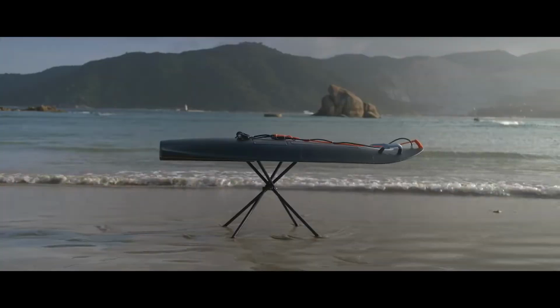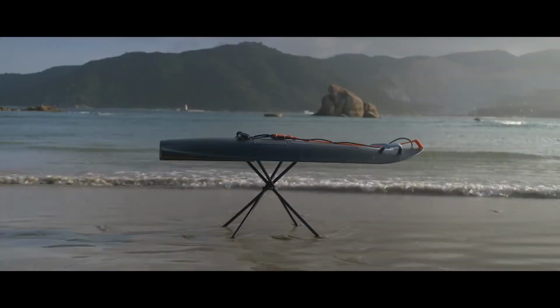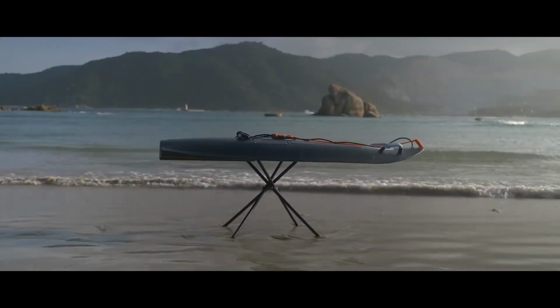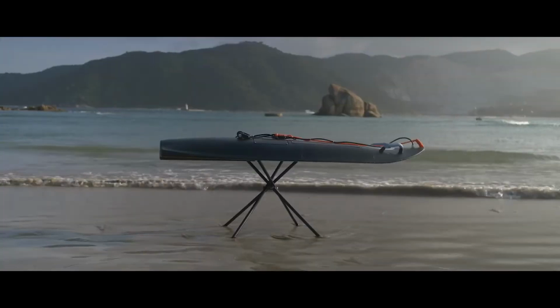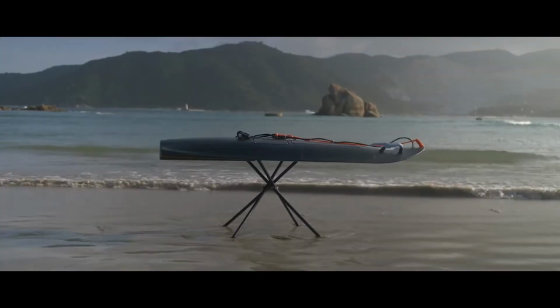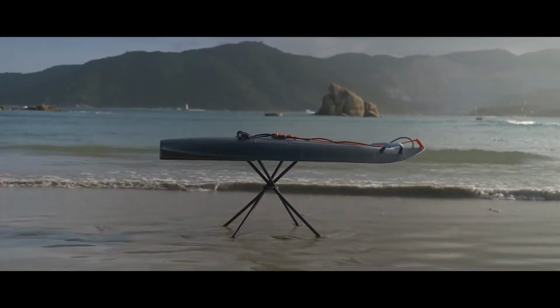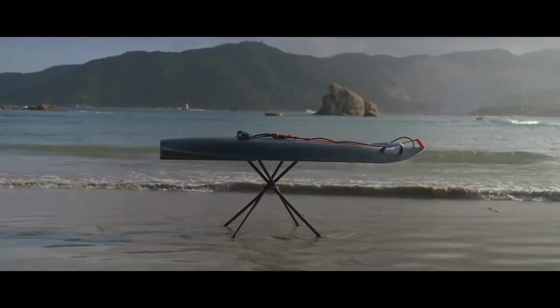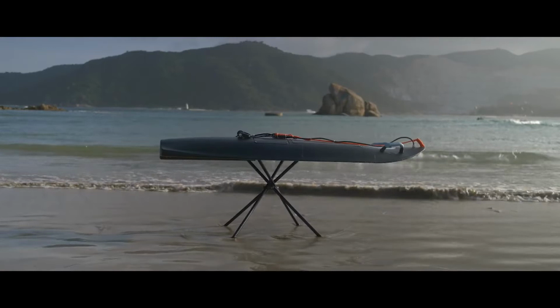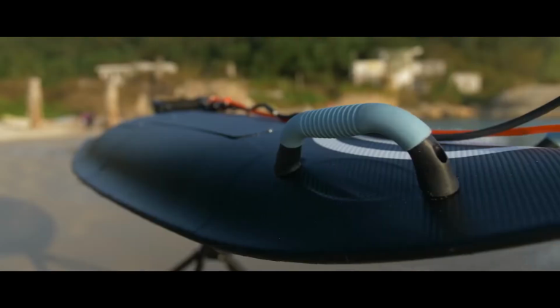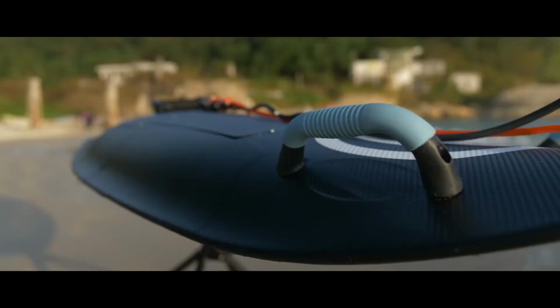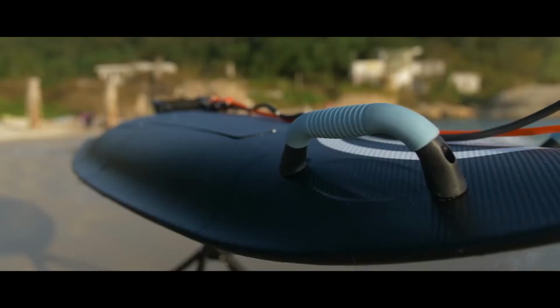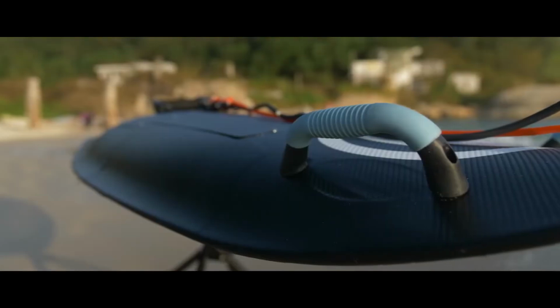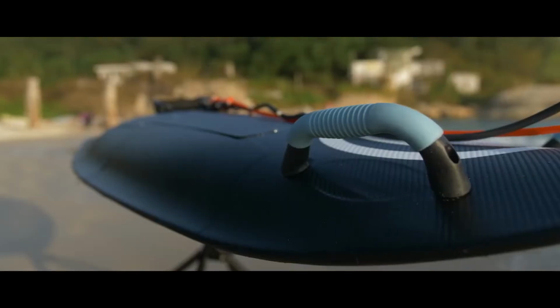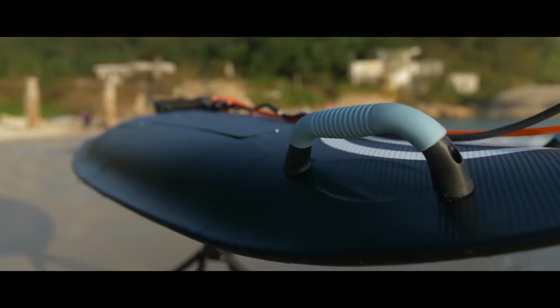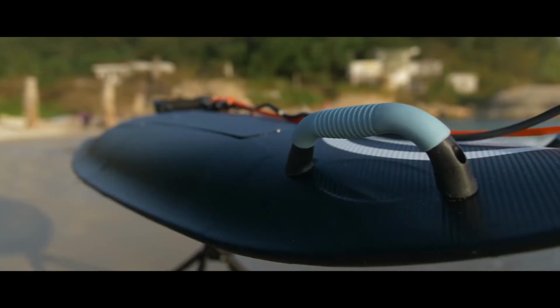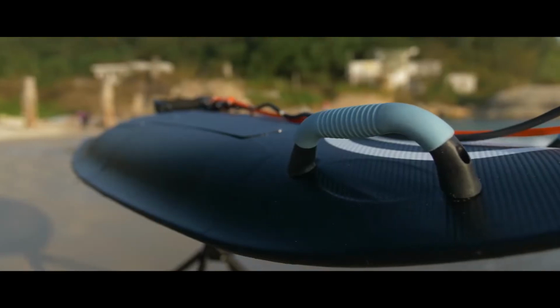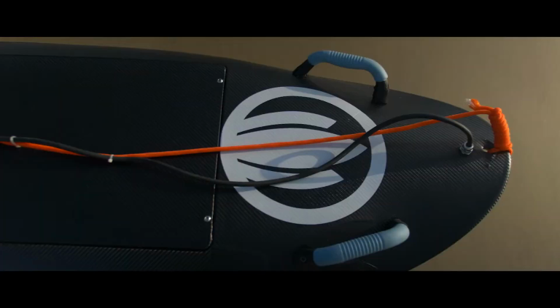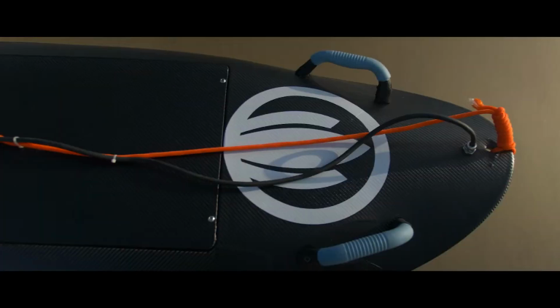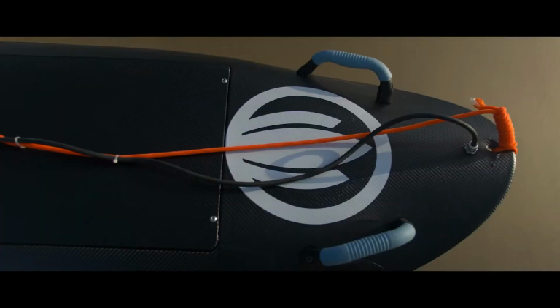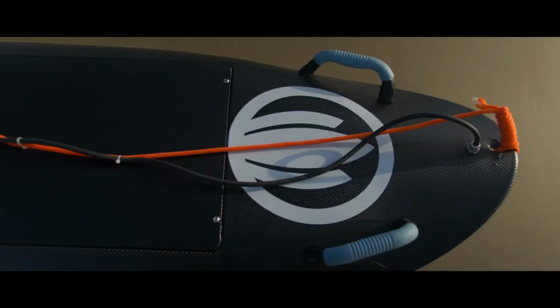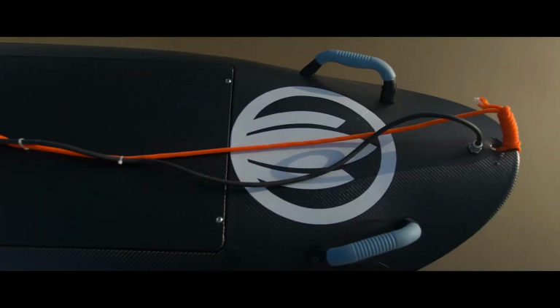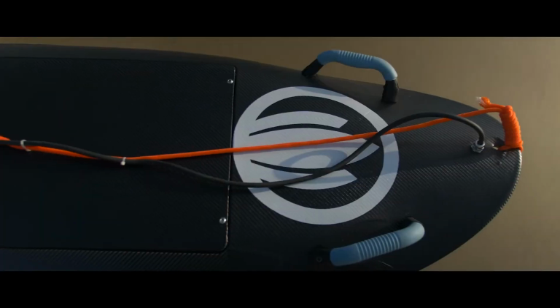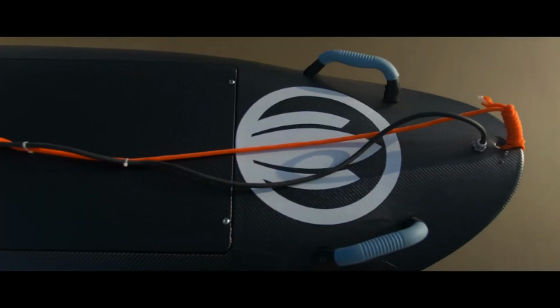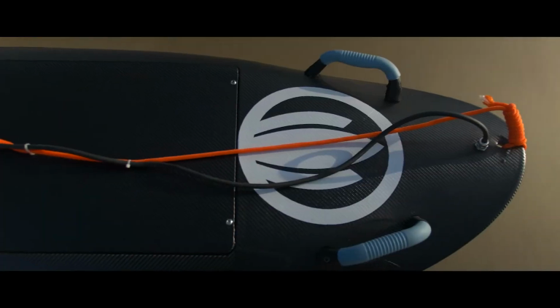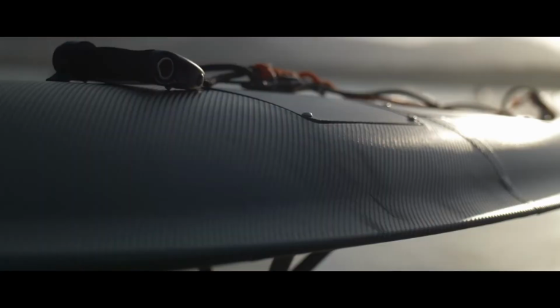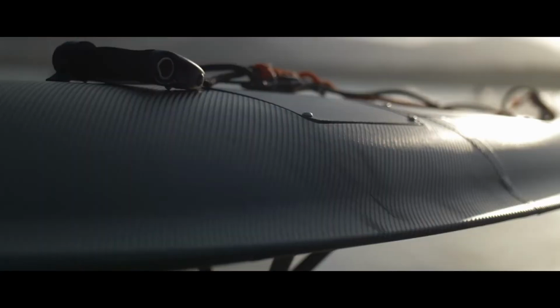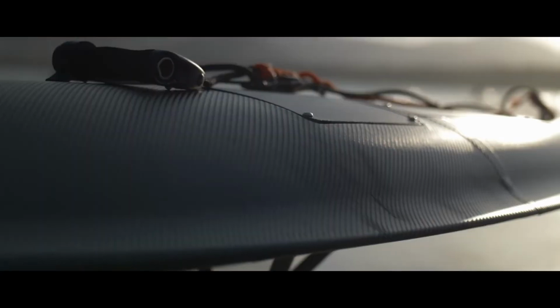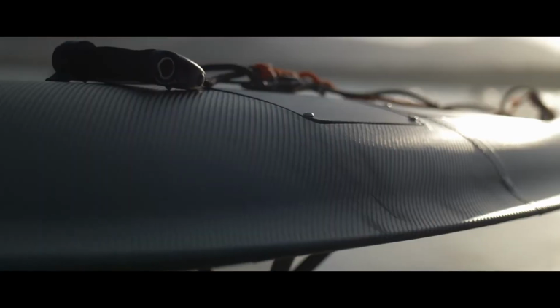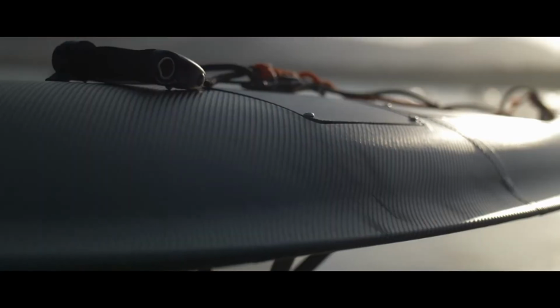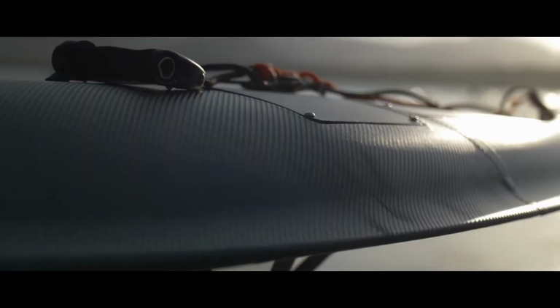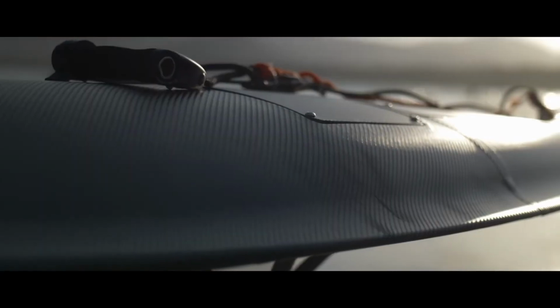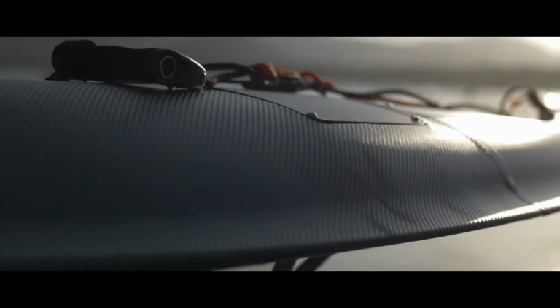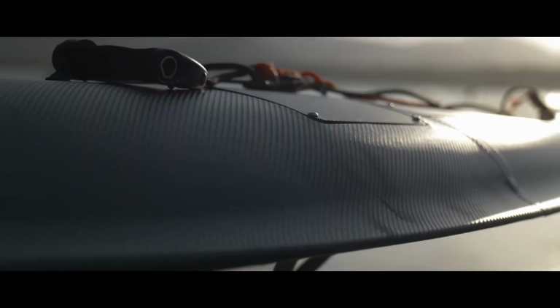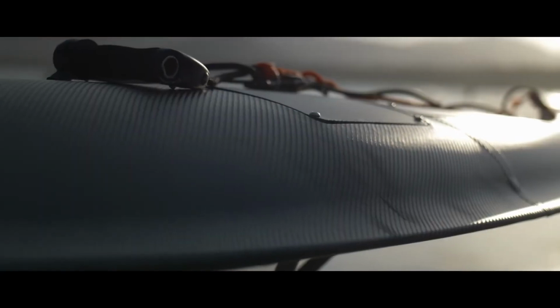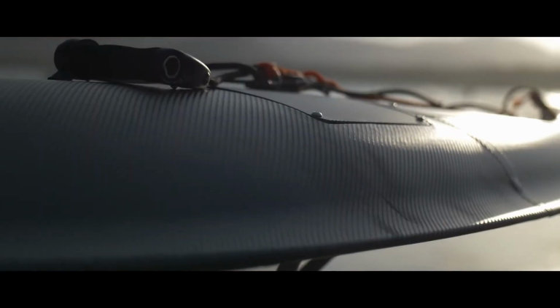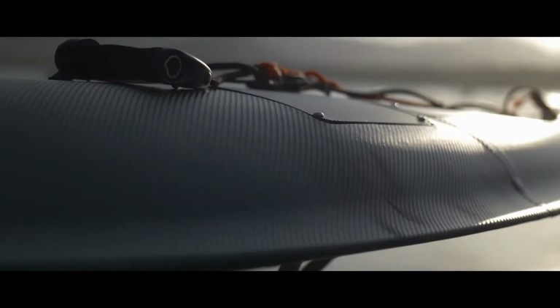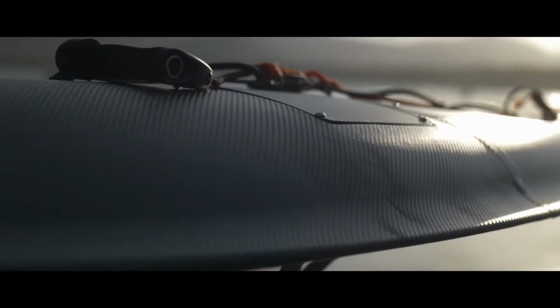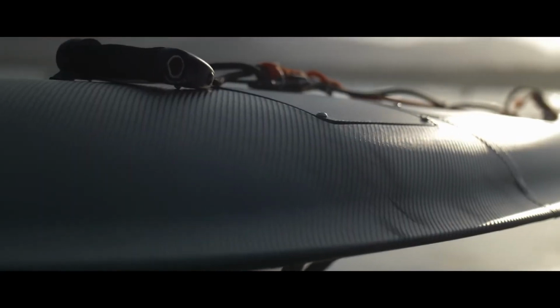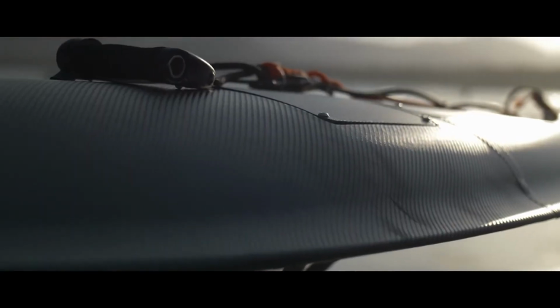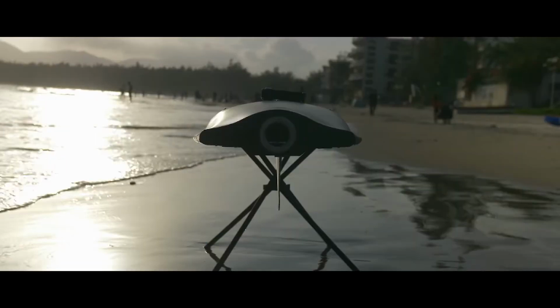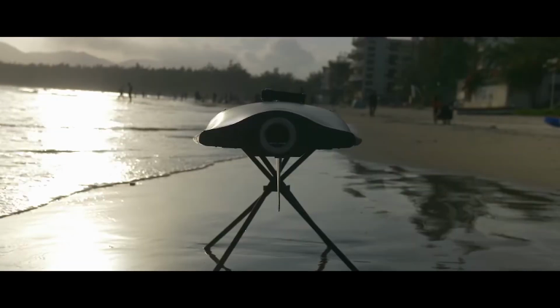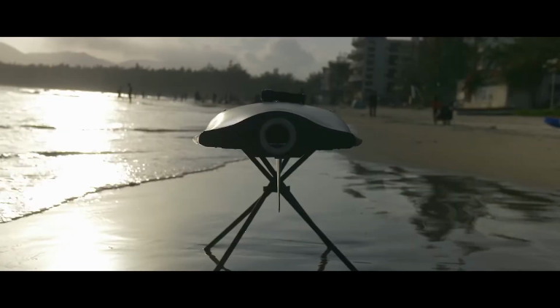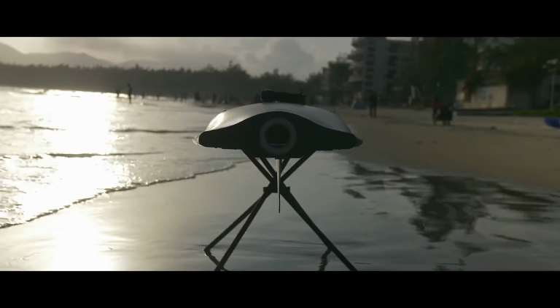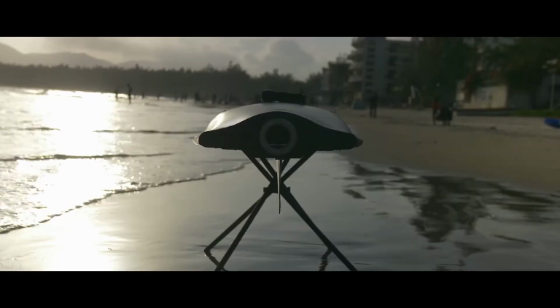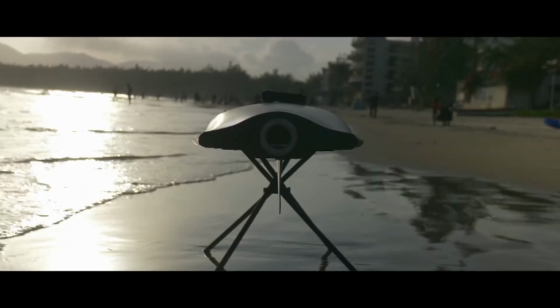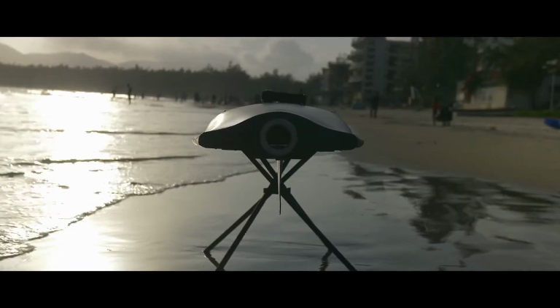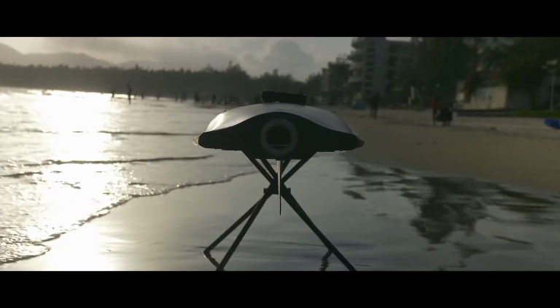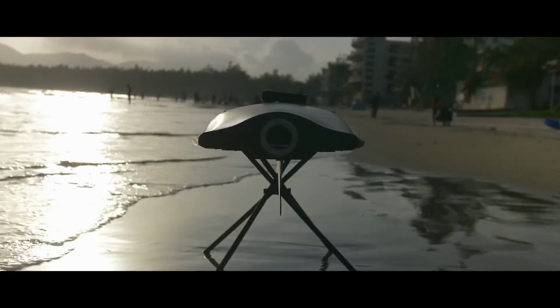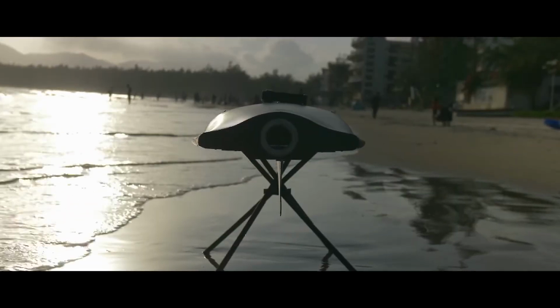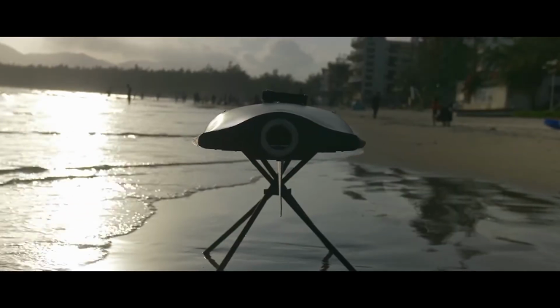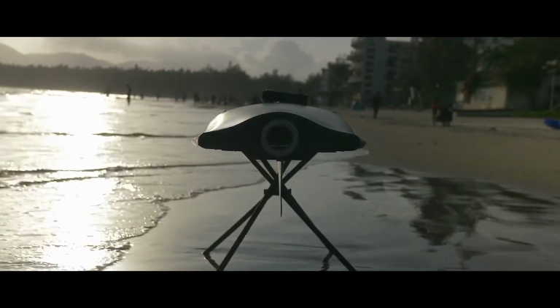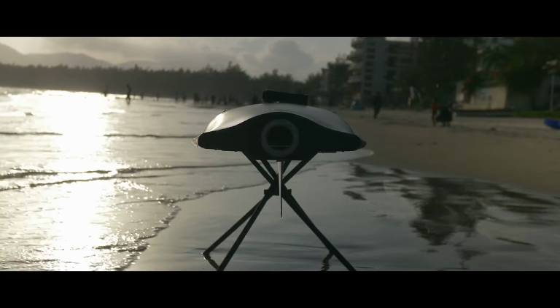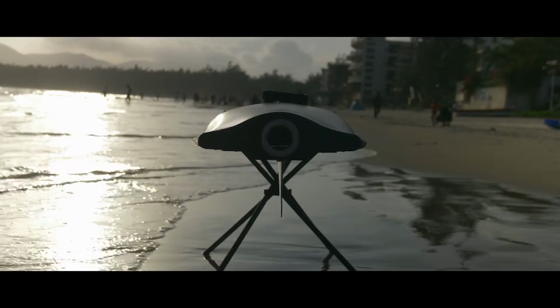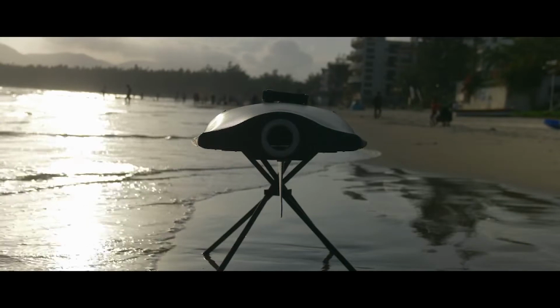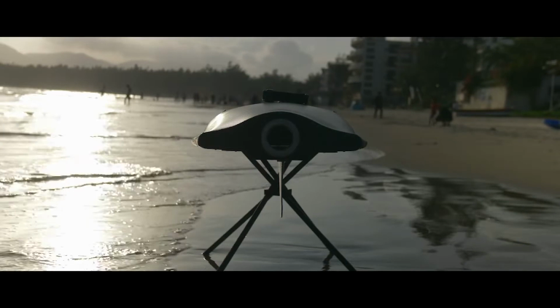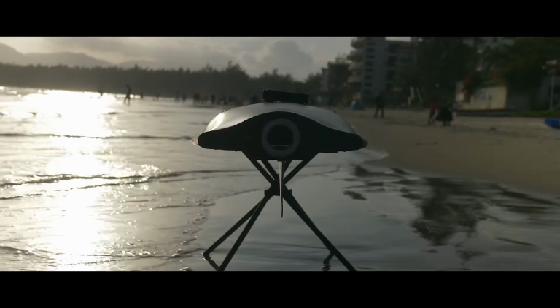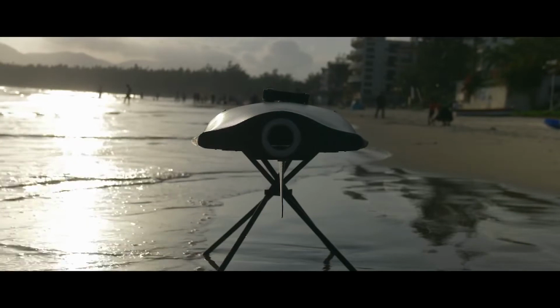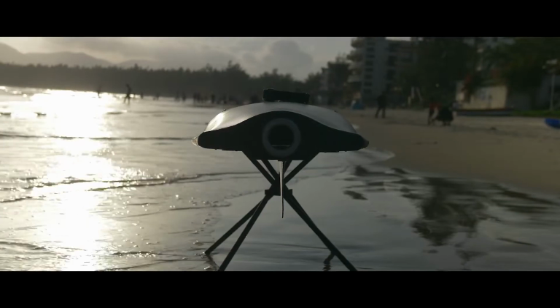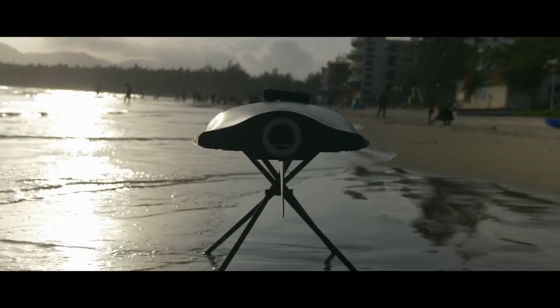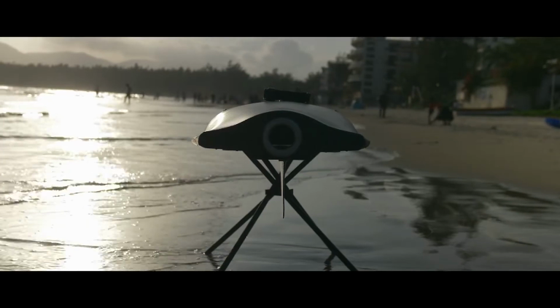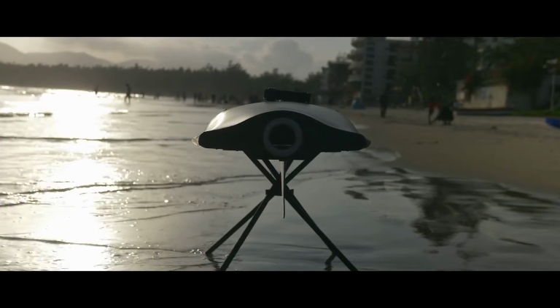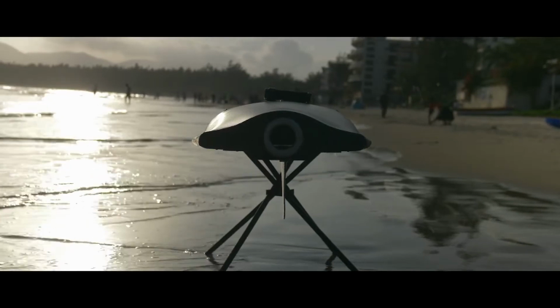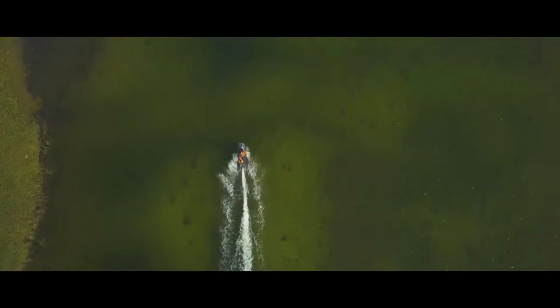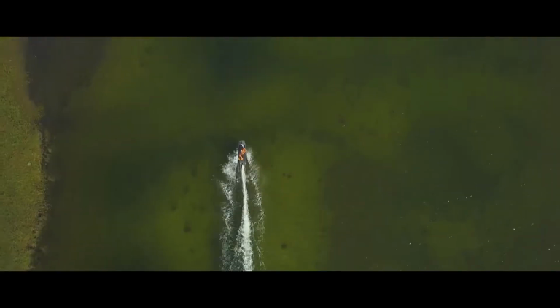Blee is super easy to assemble, and with our swappable battery, you can keep hitting those waves all day long.